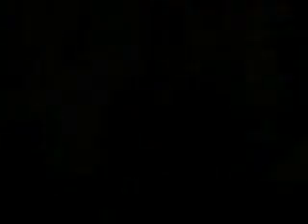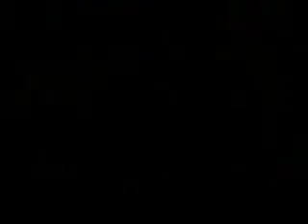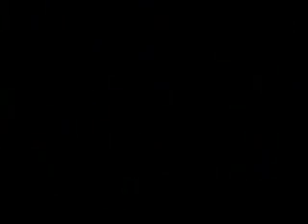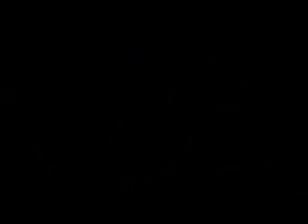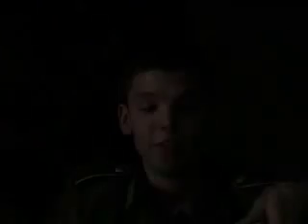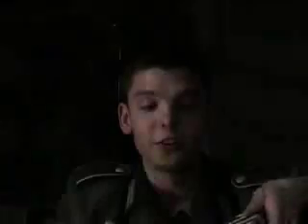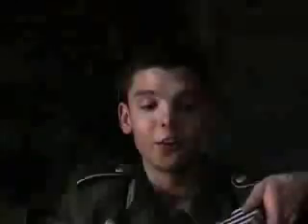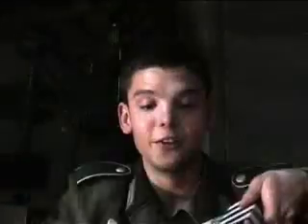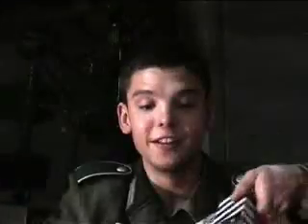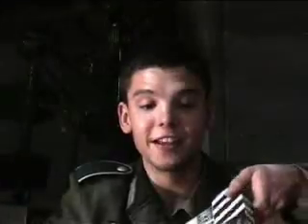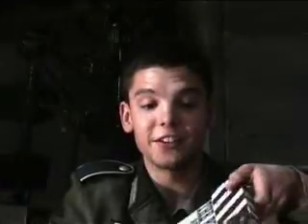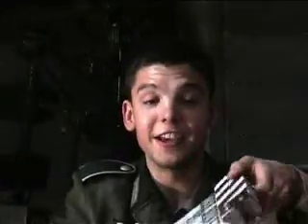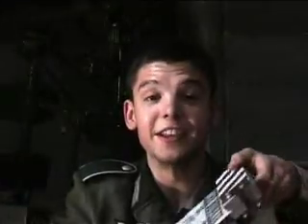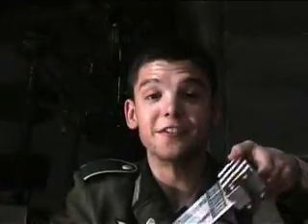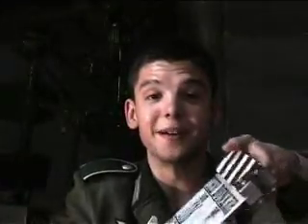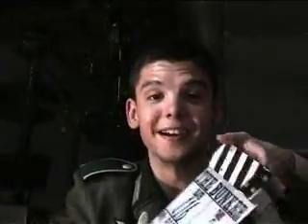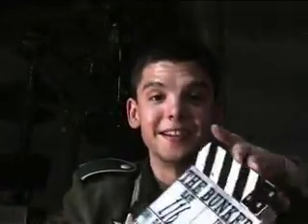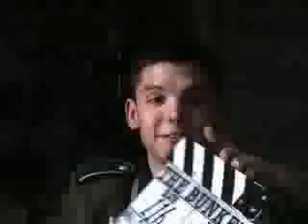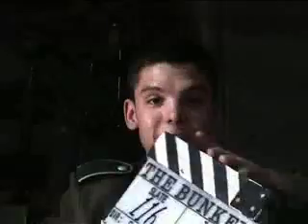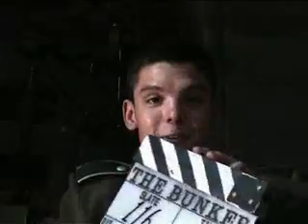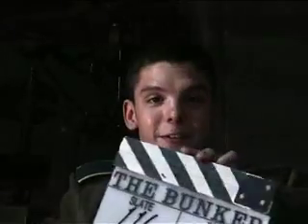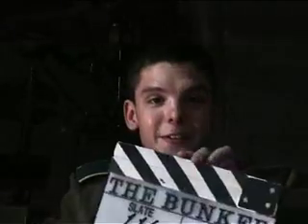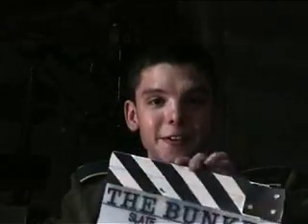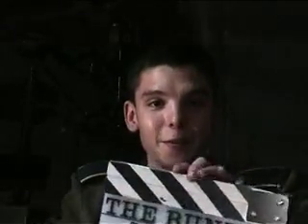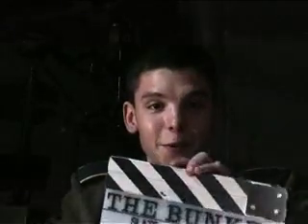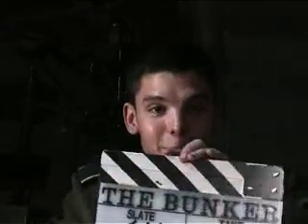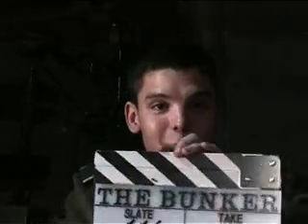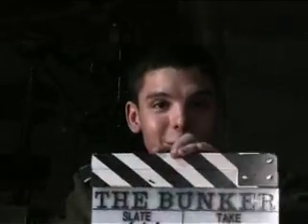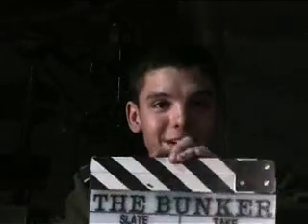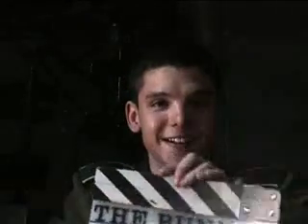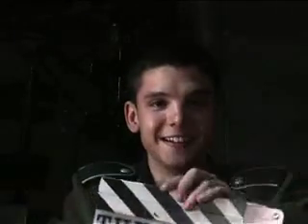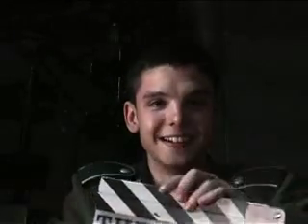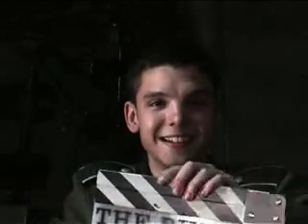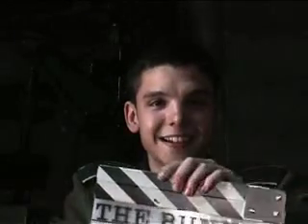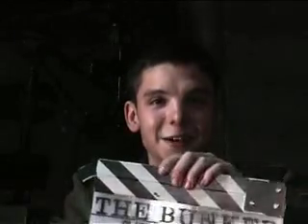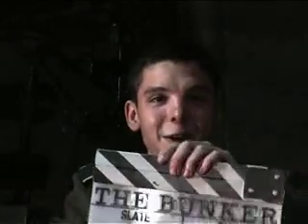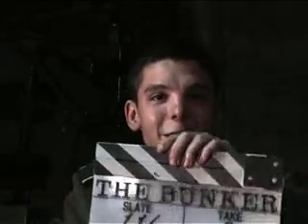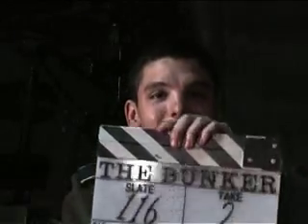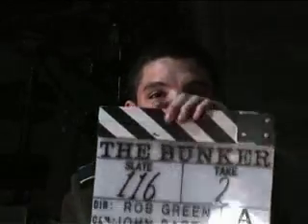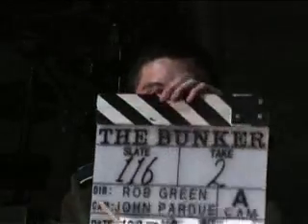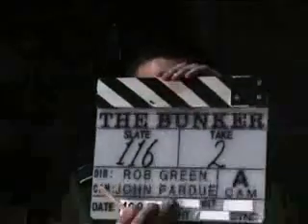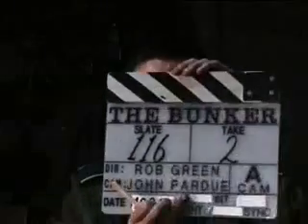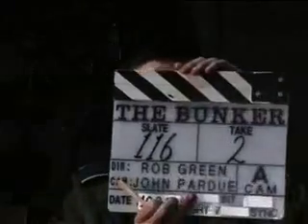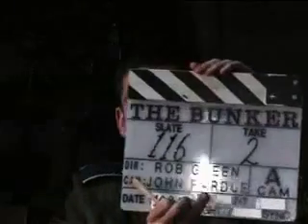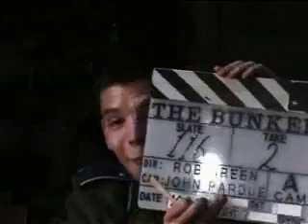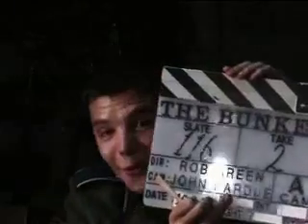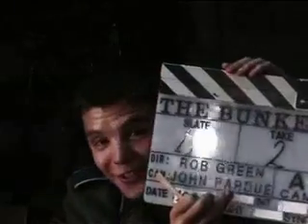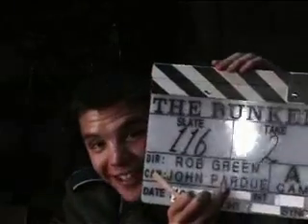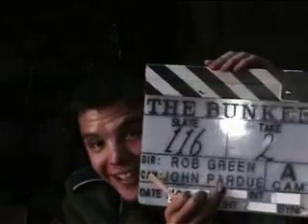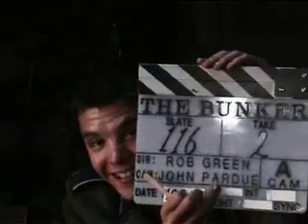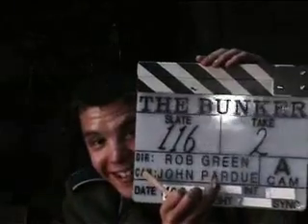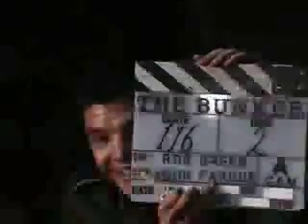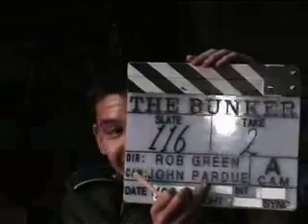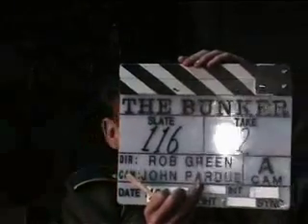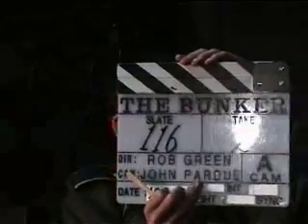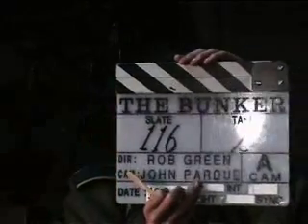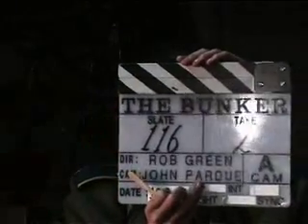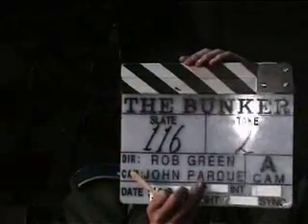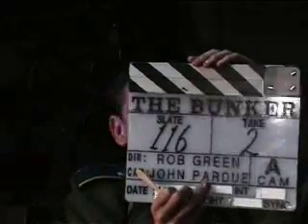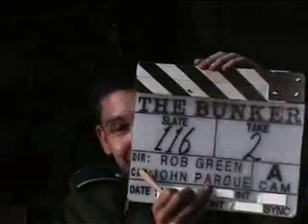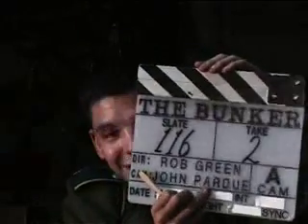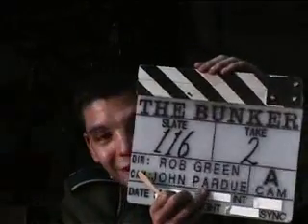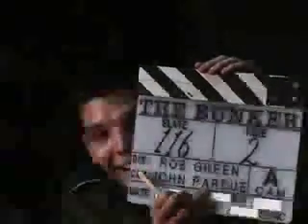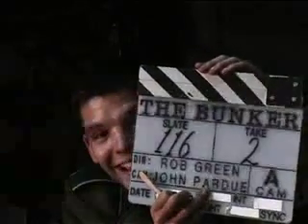So that's the end of my interview about The Bunker. The Bunker — watch it. Great.